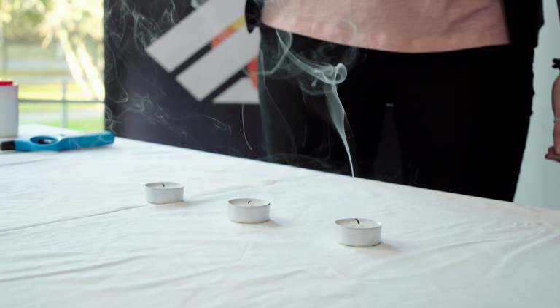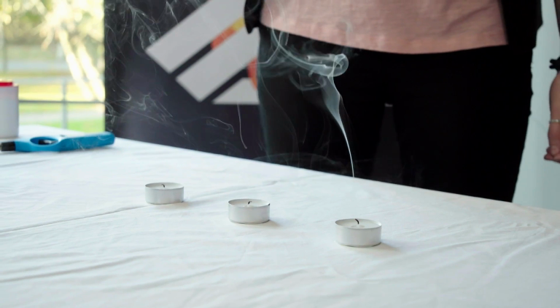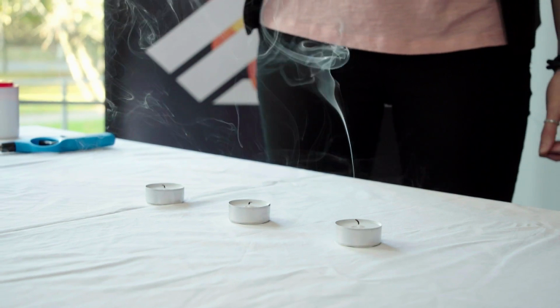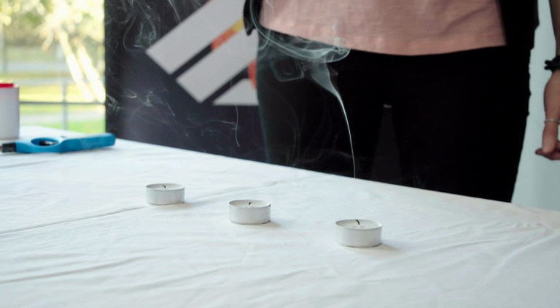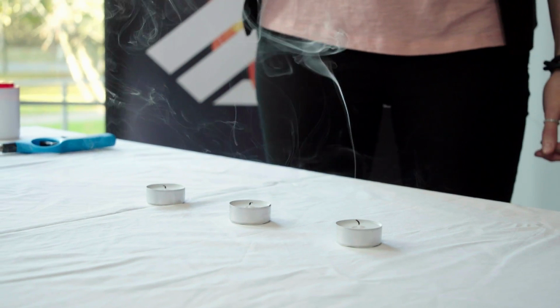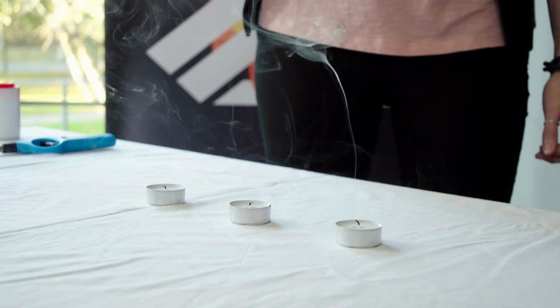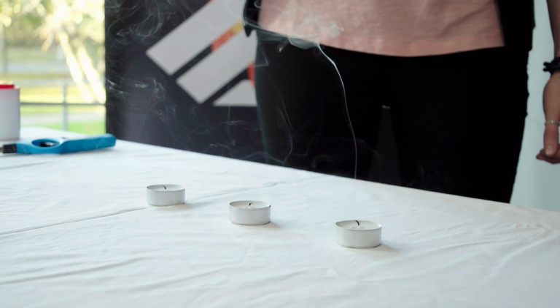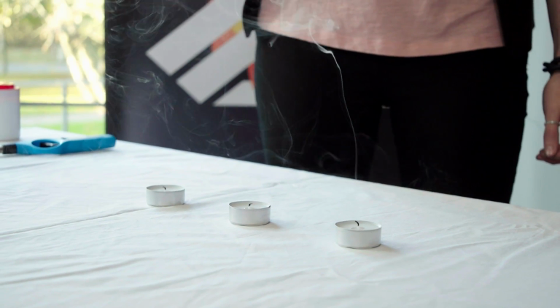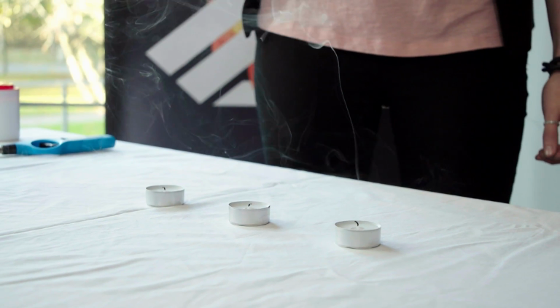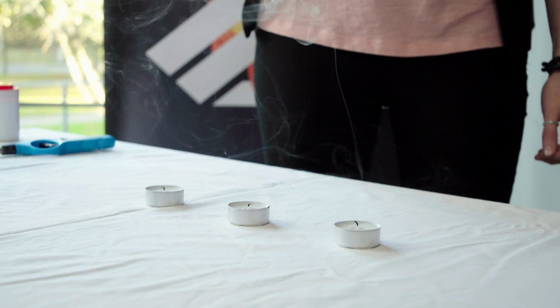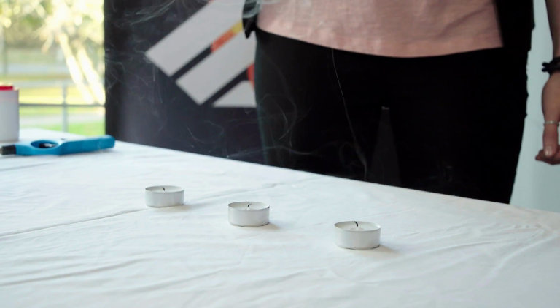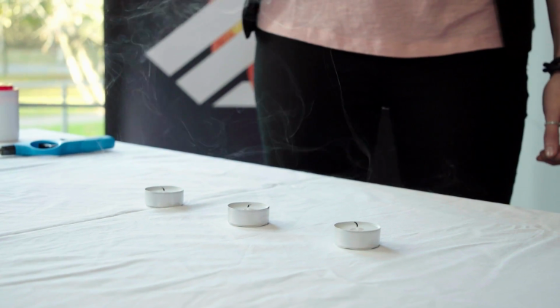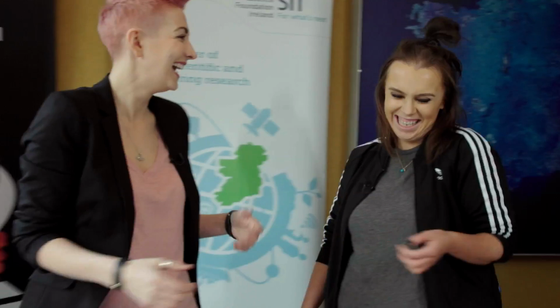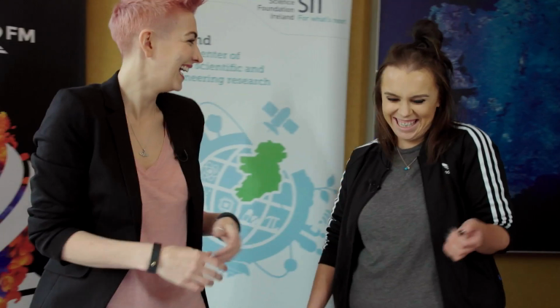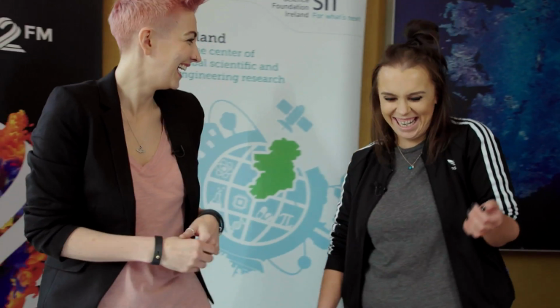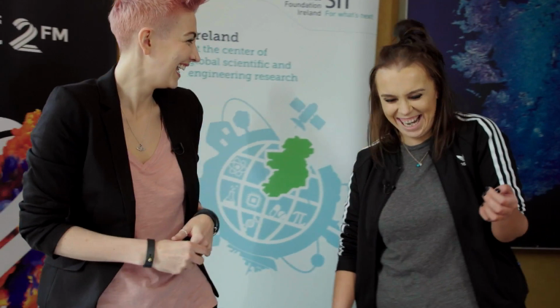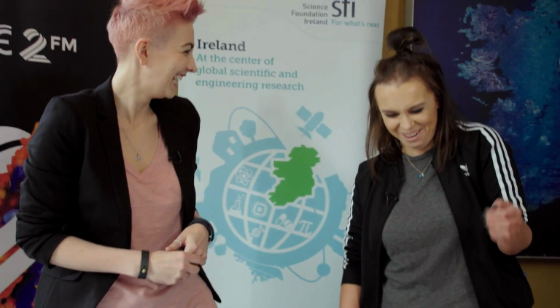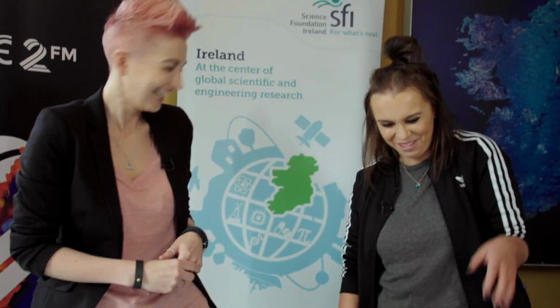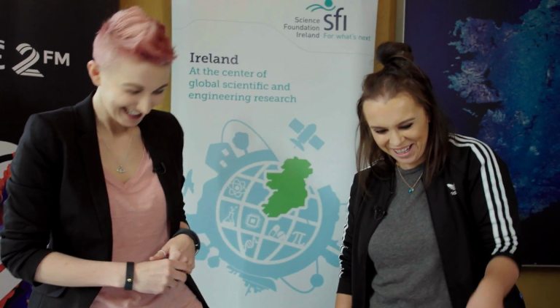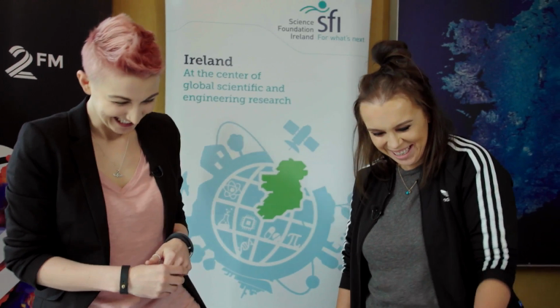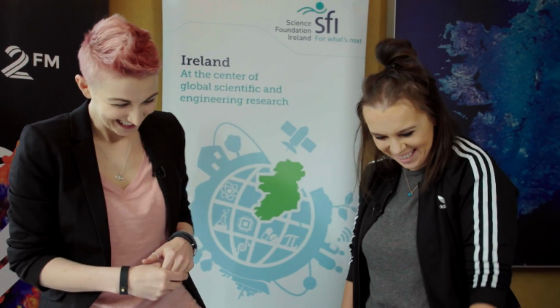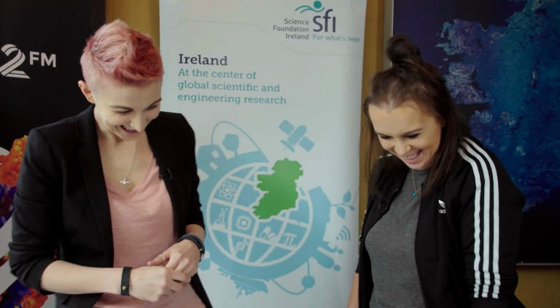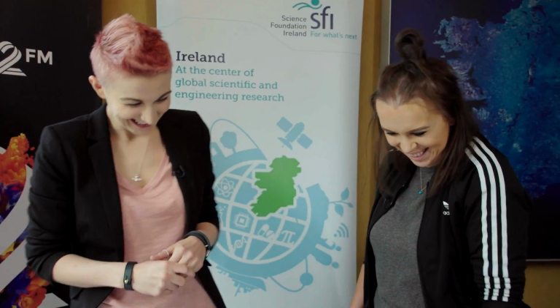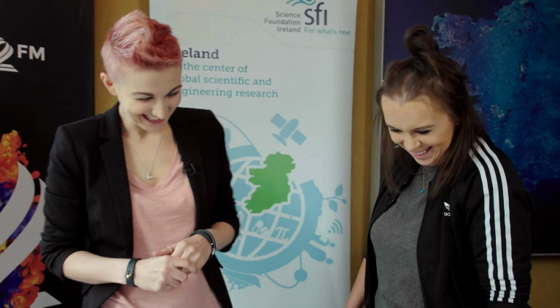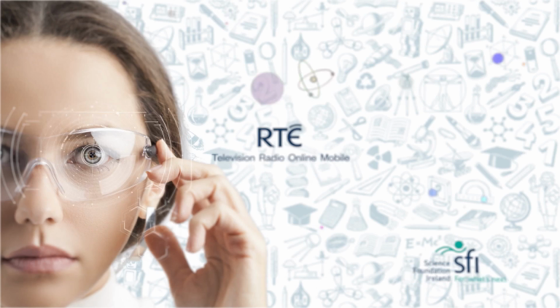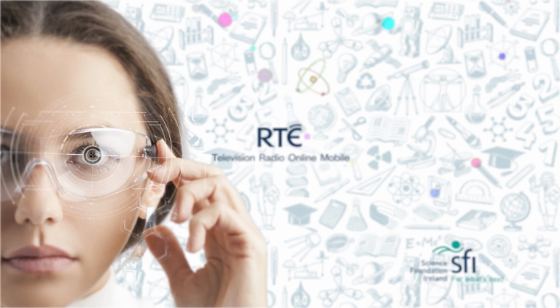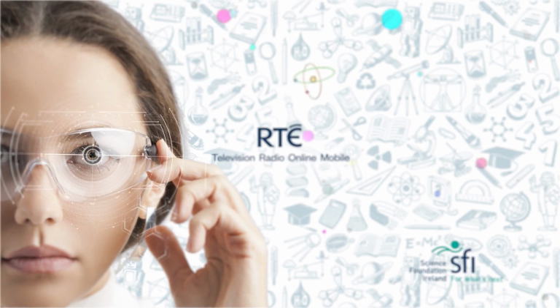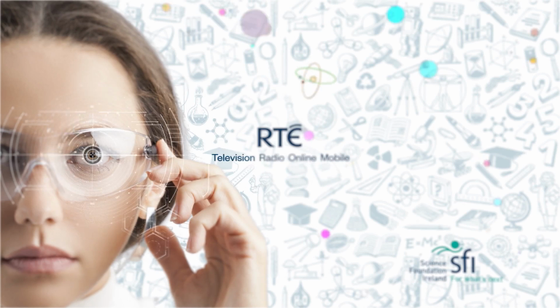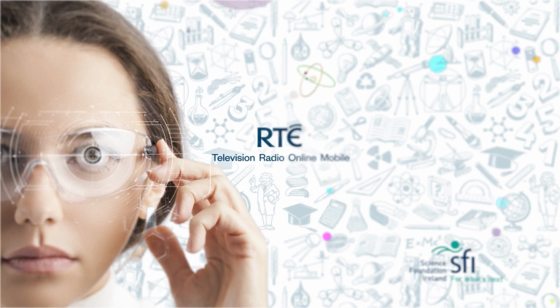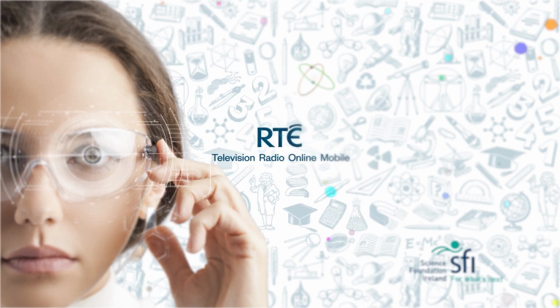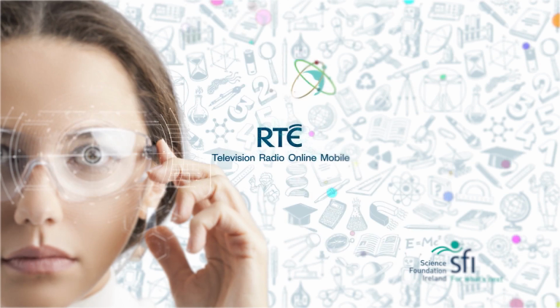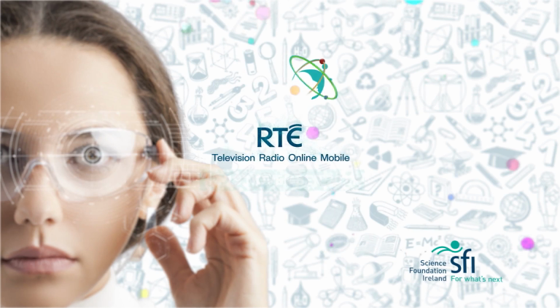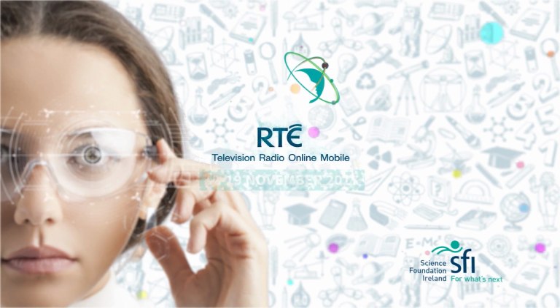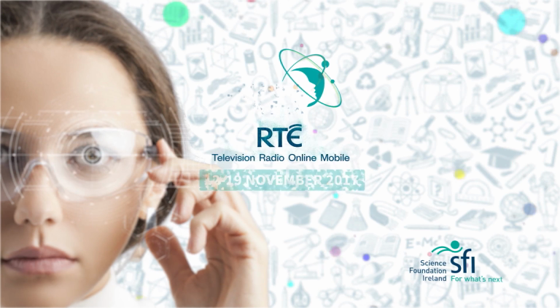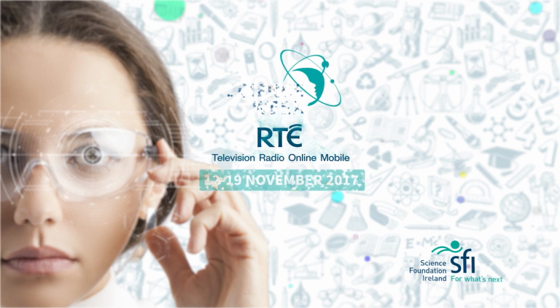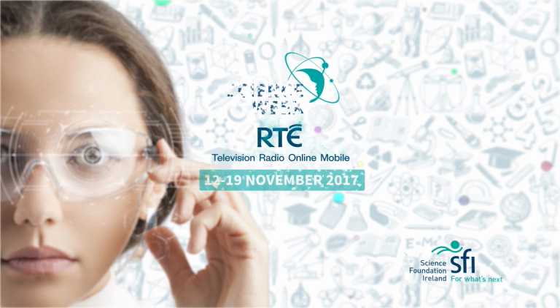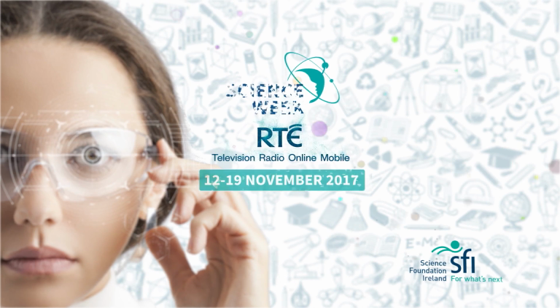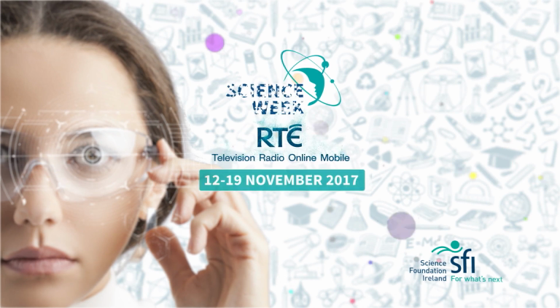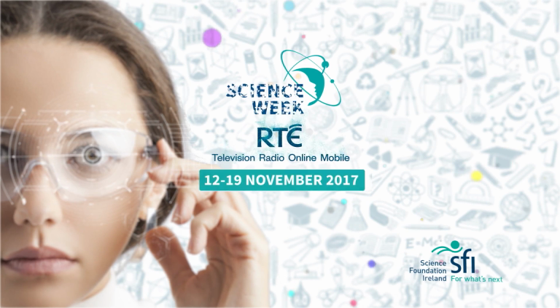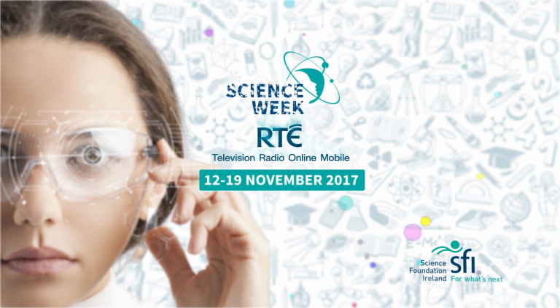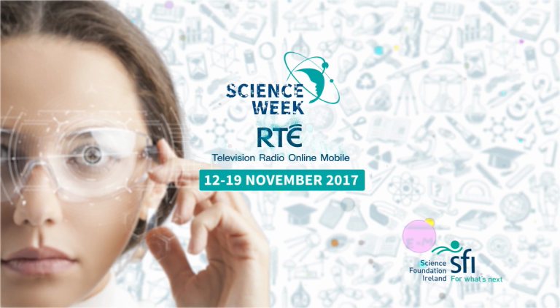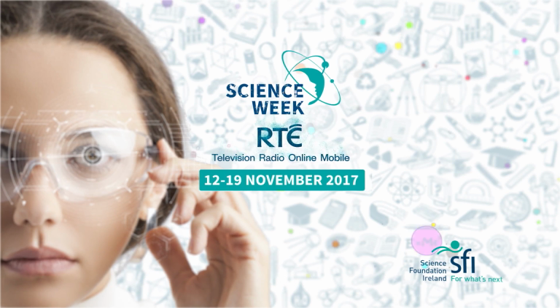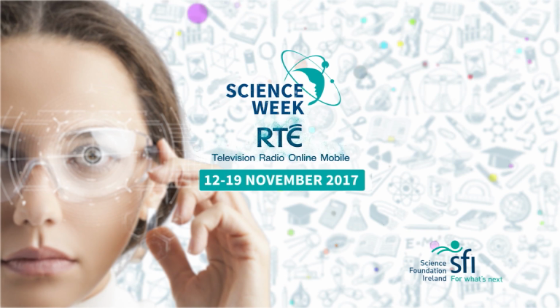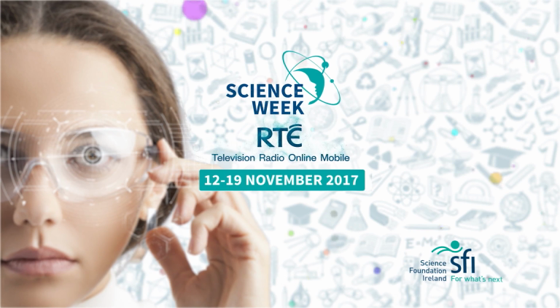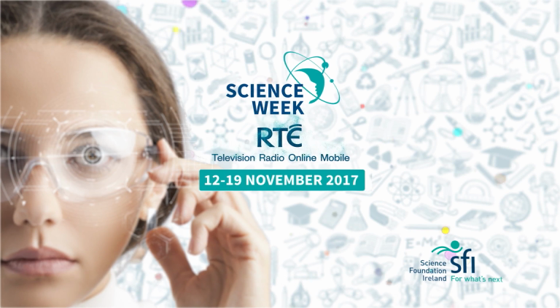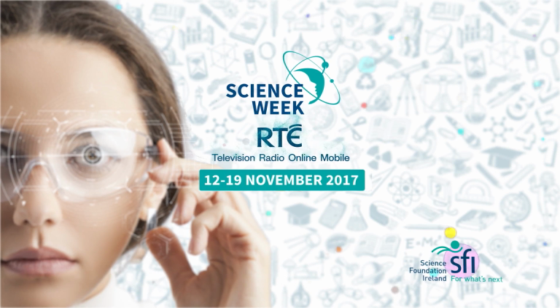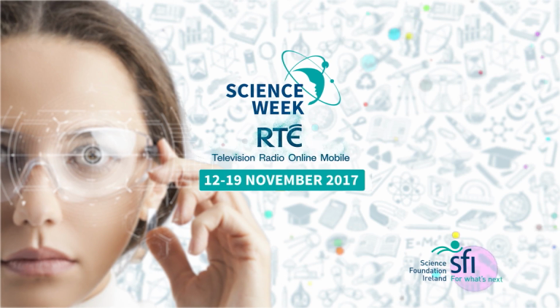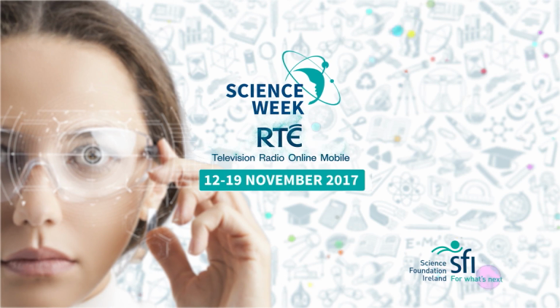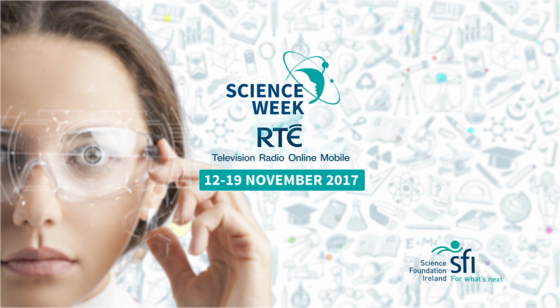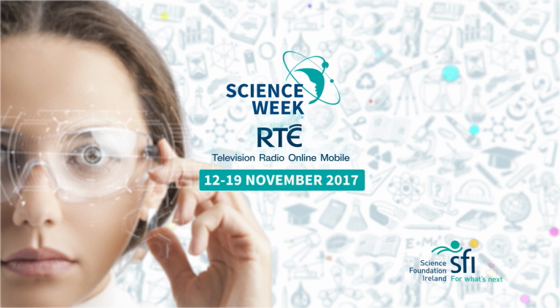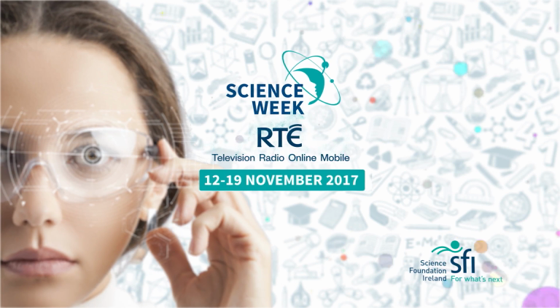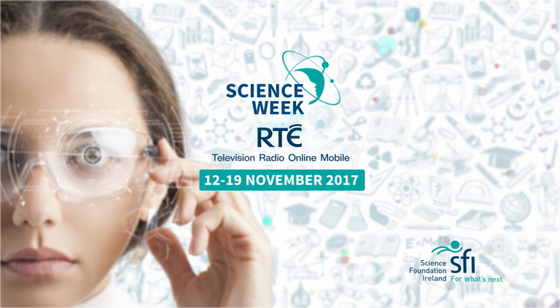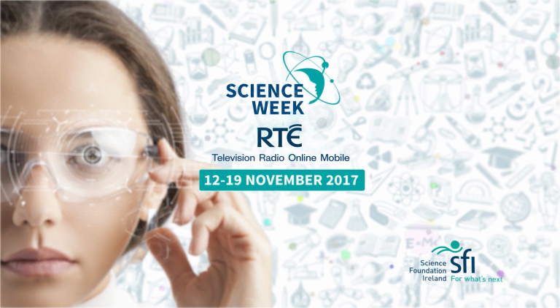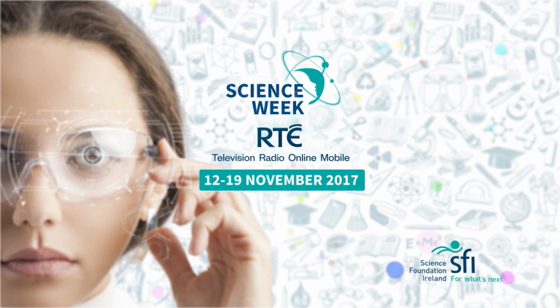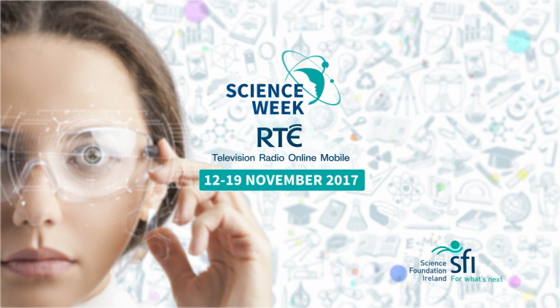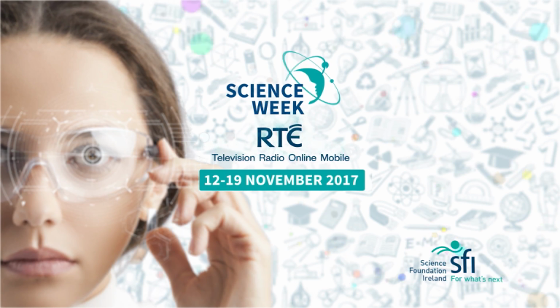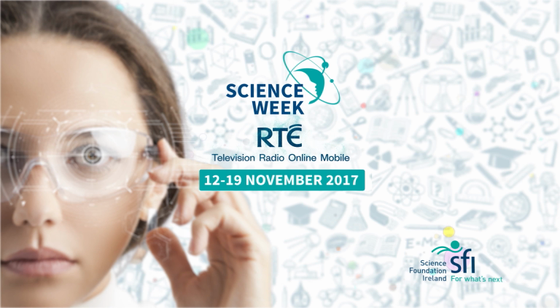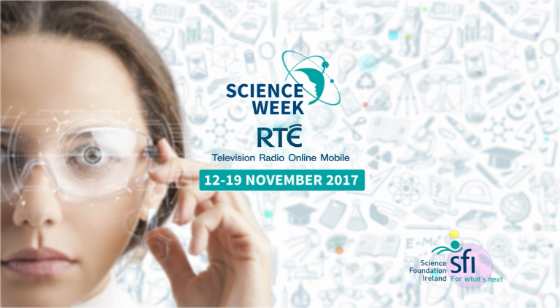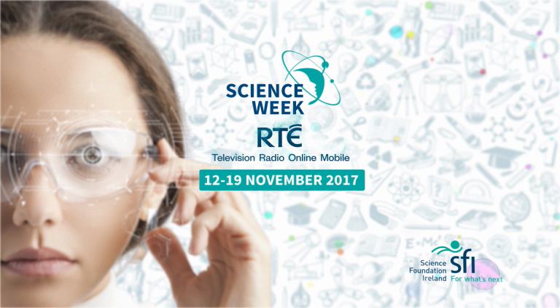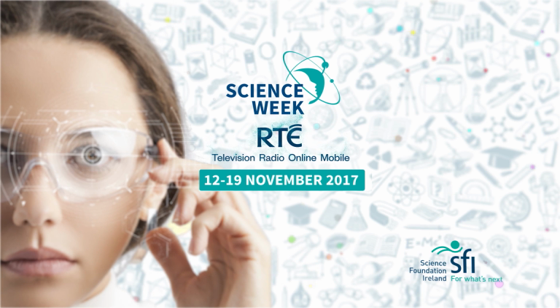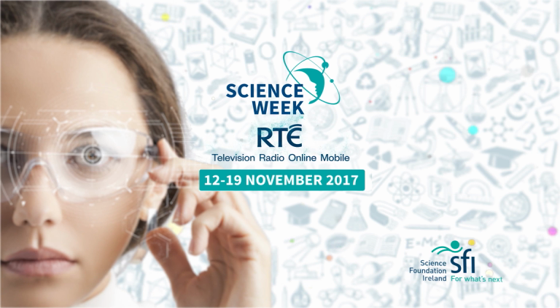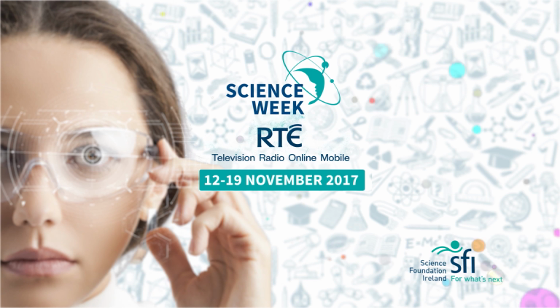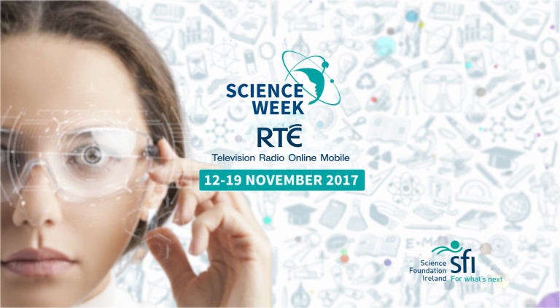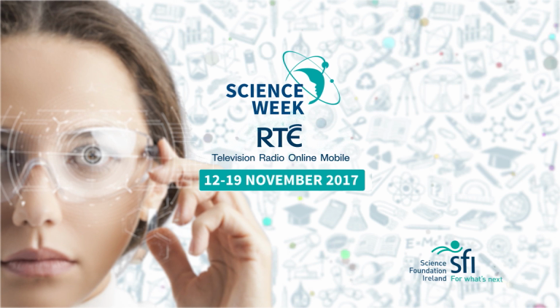Science delivered. Science Week on RTE. See rte.ie/scienceweek.